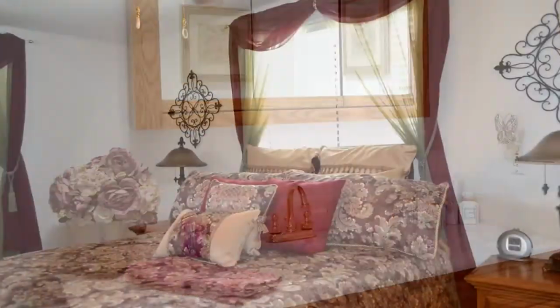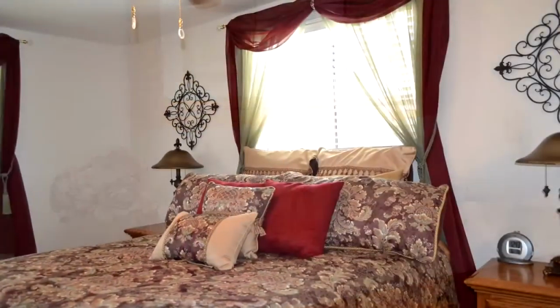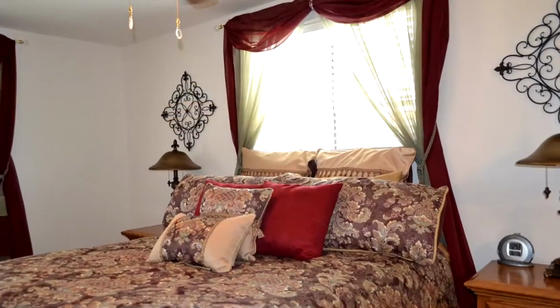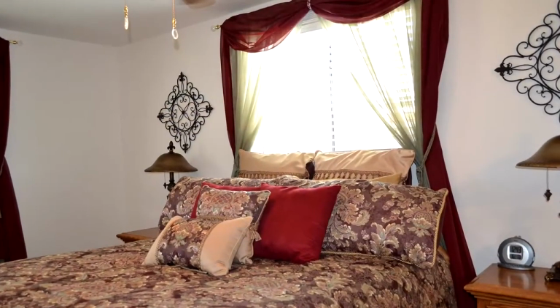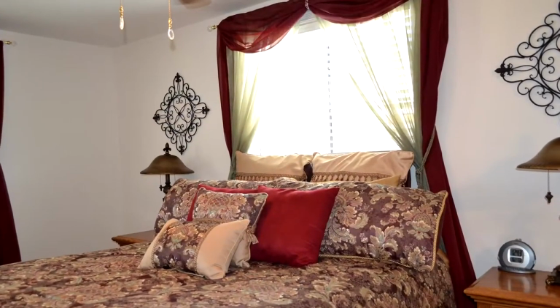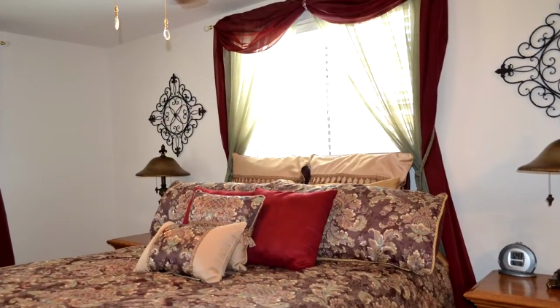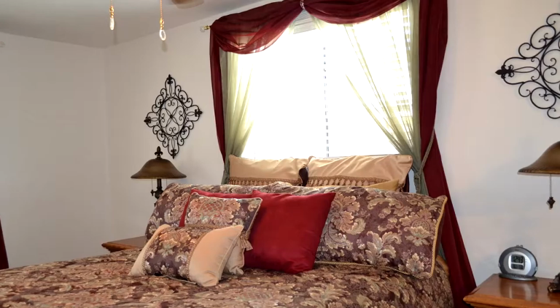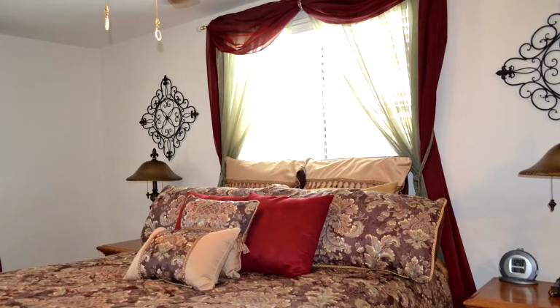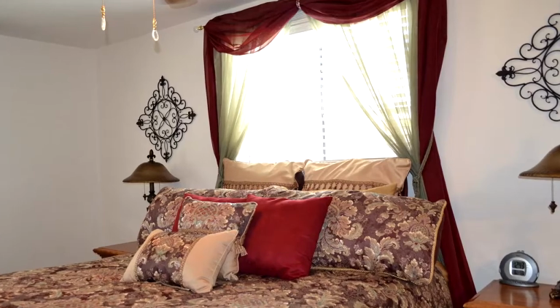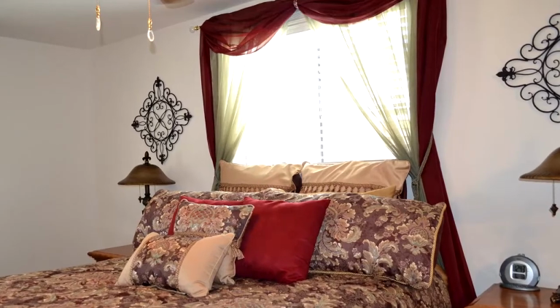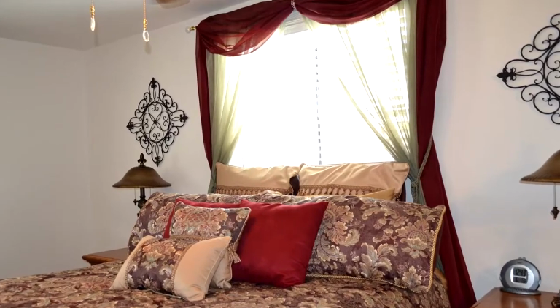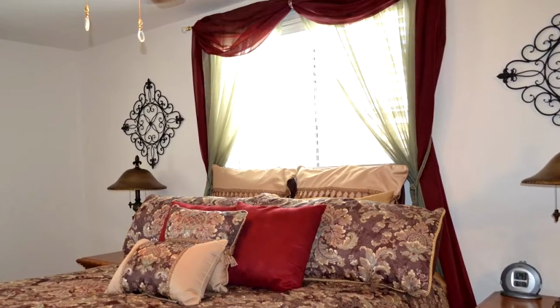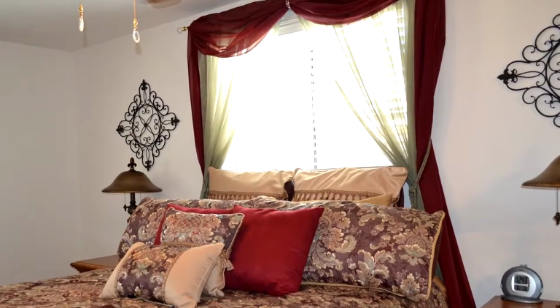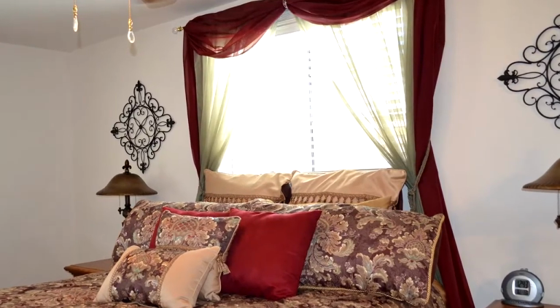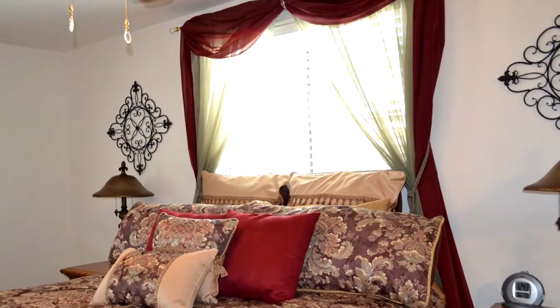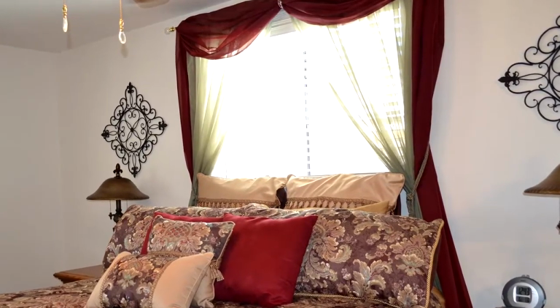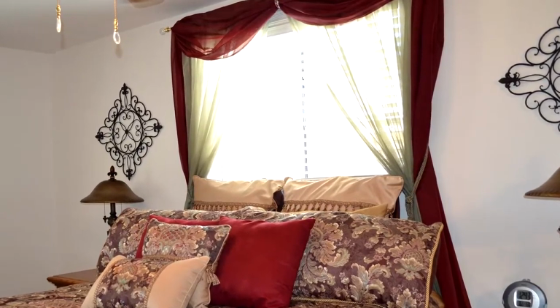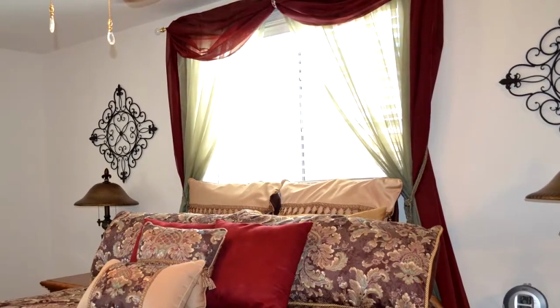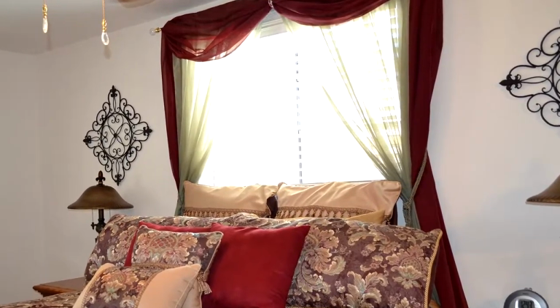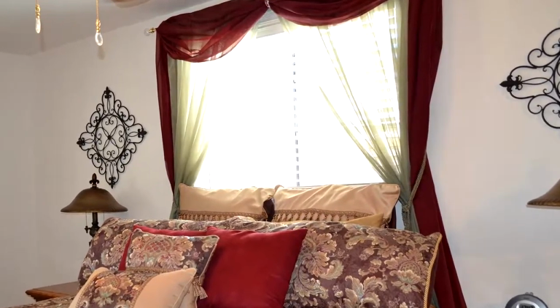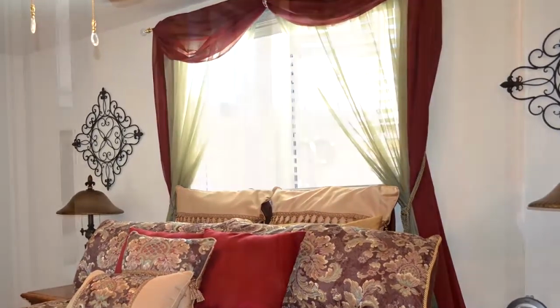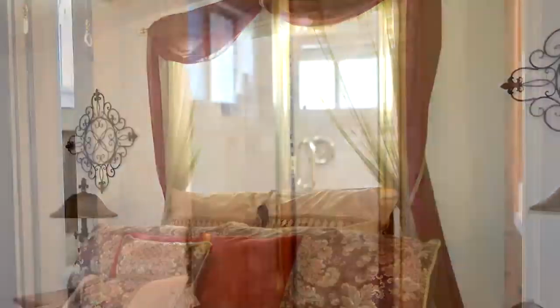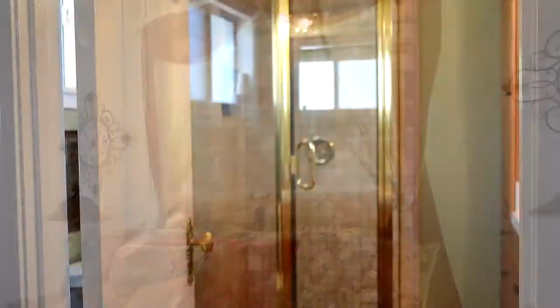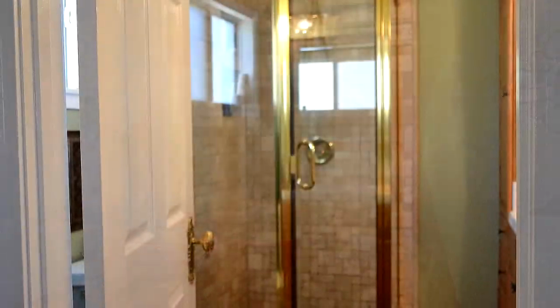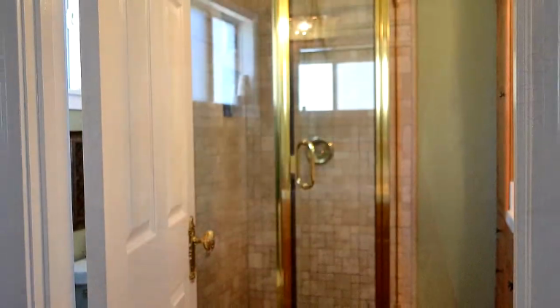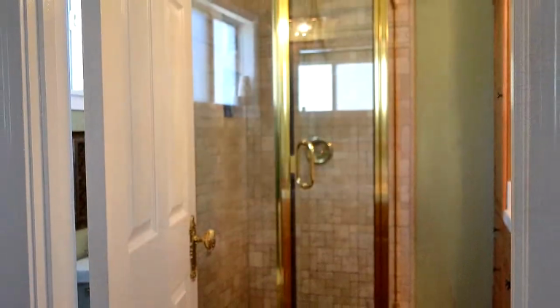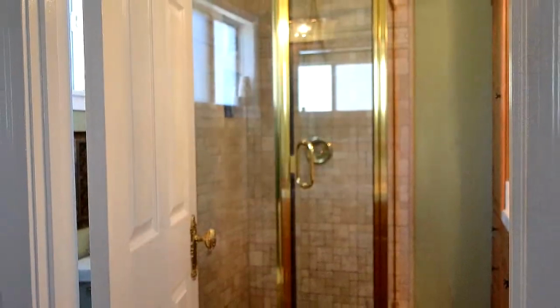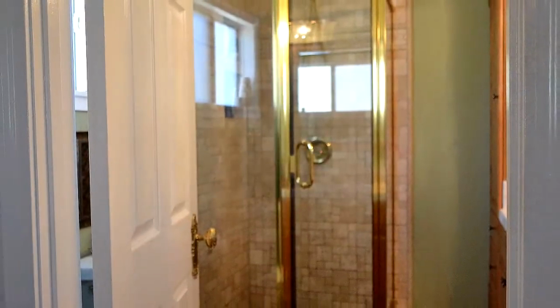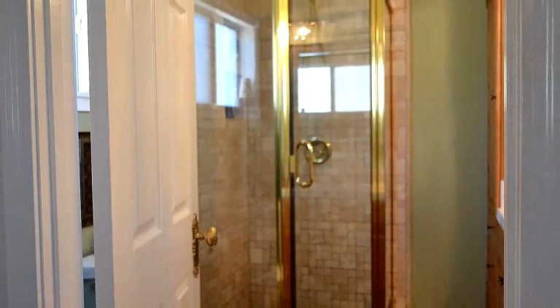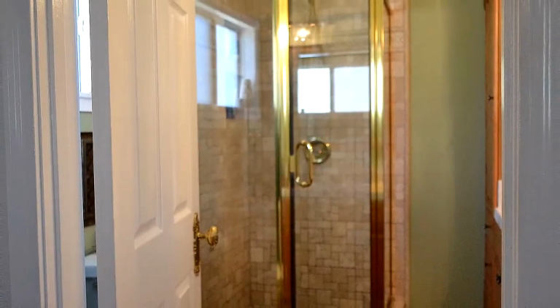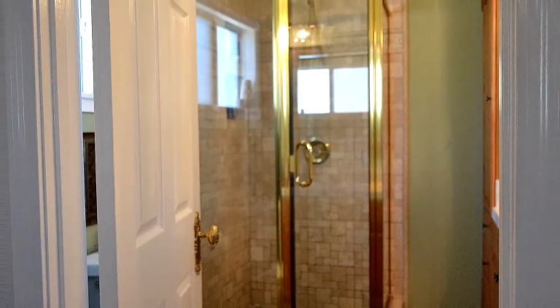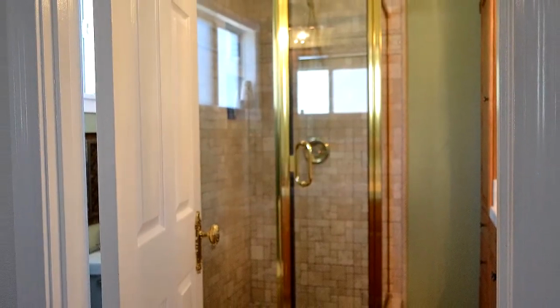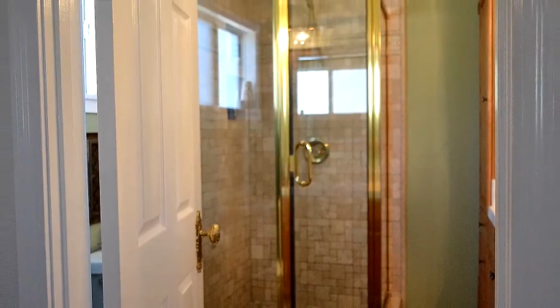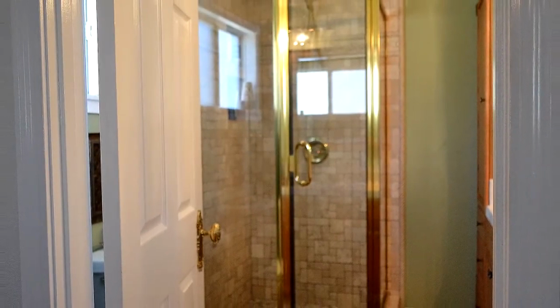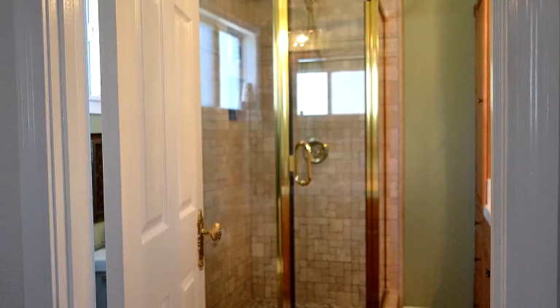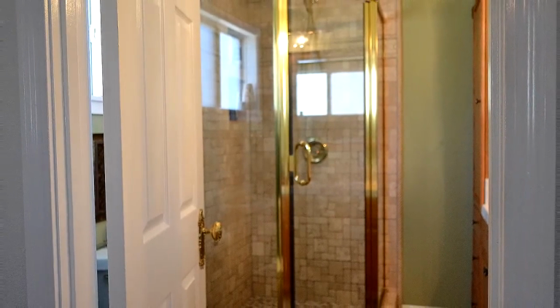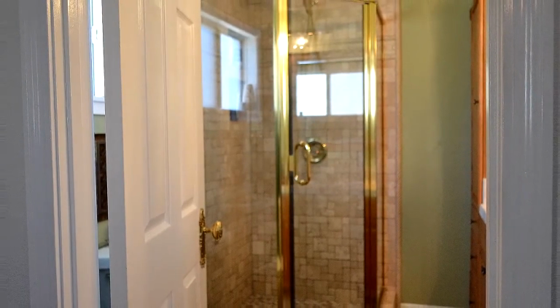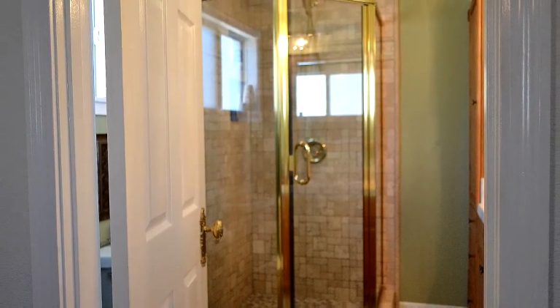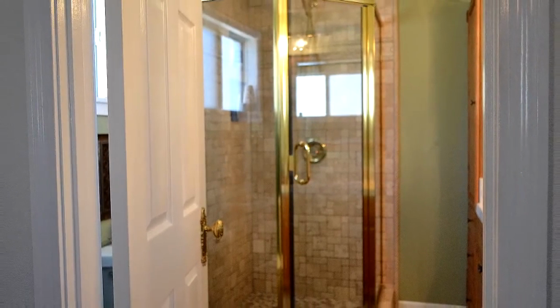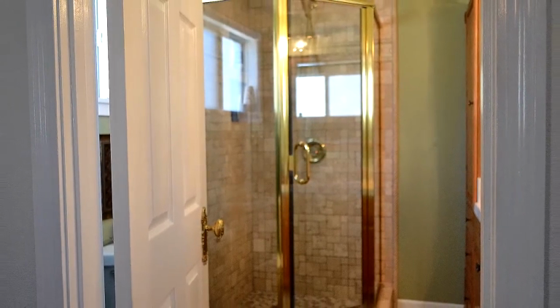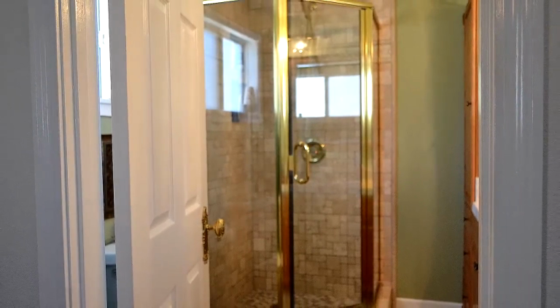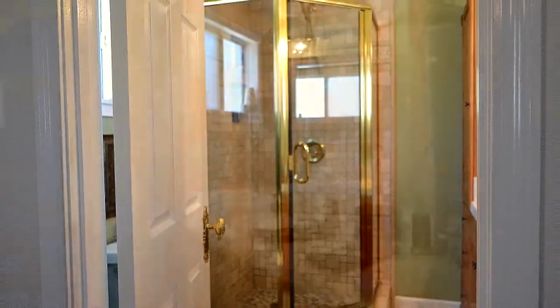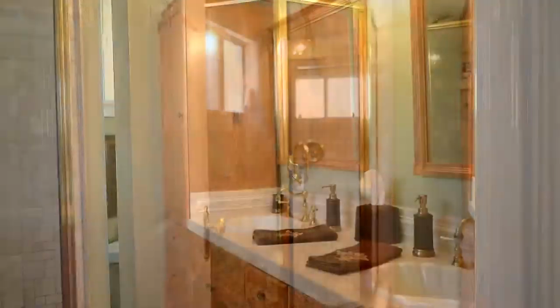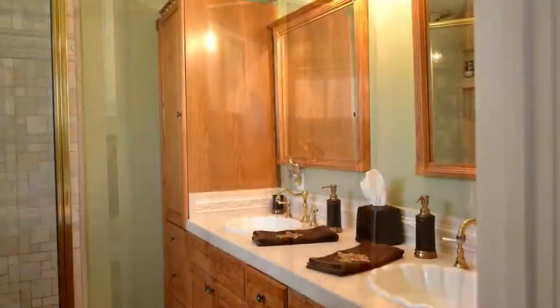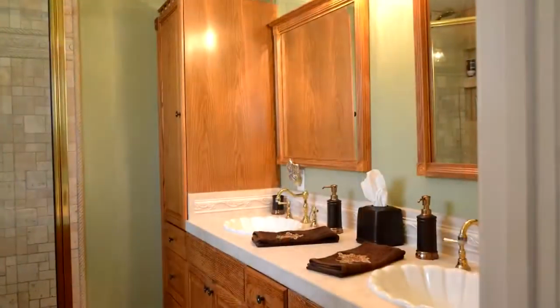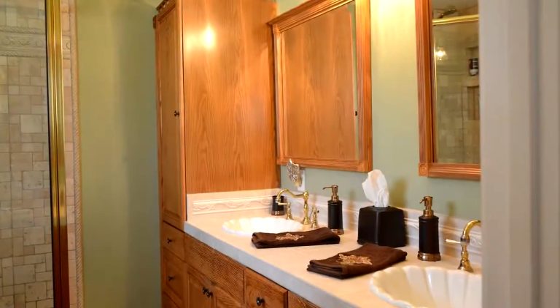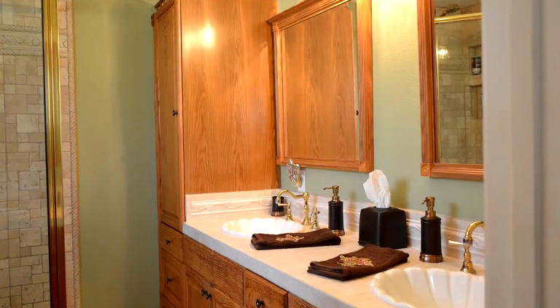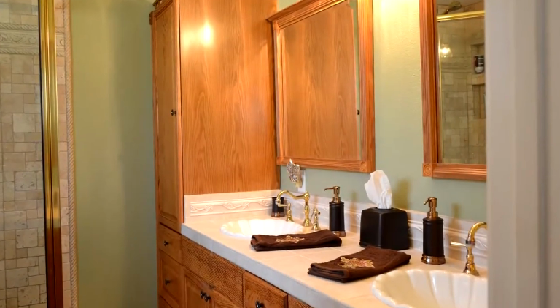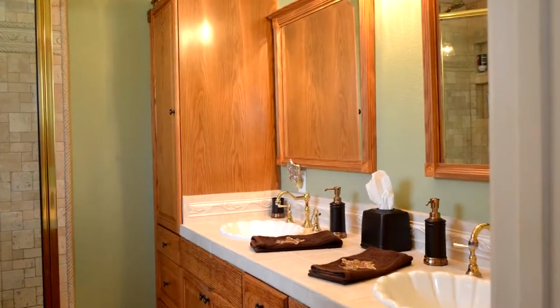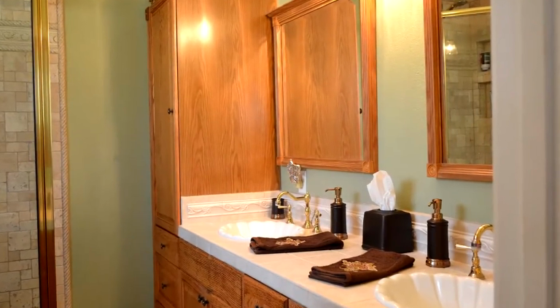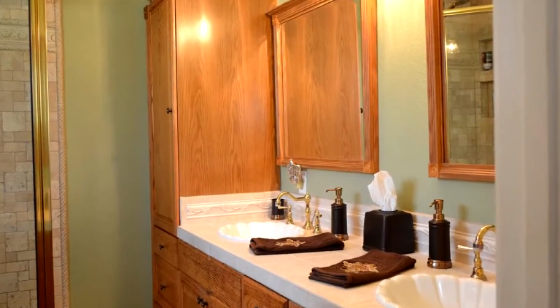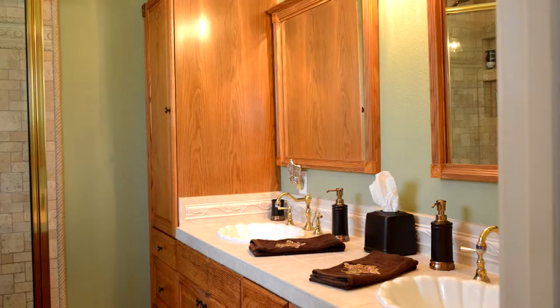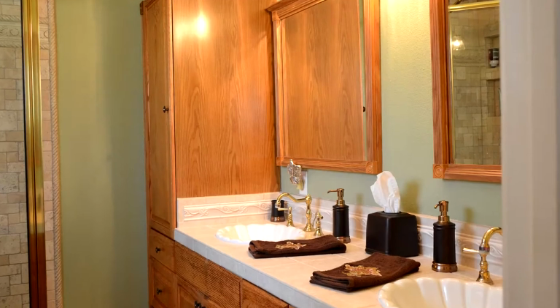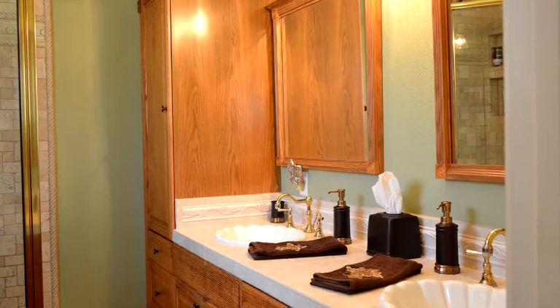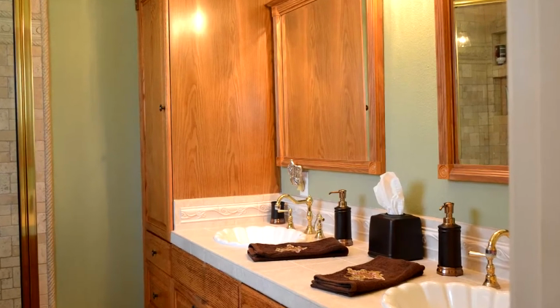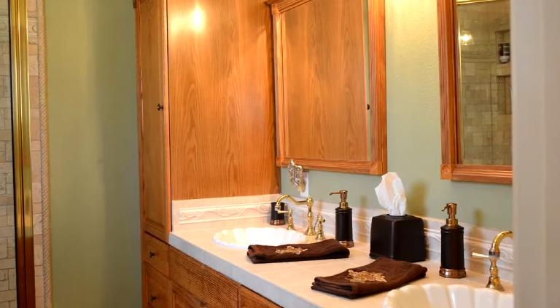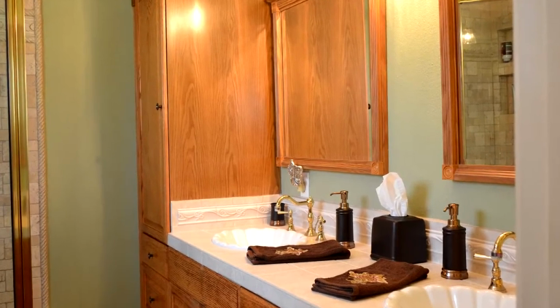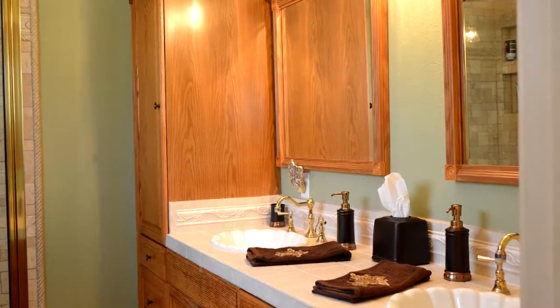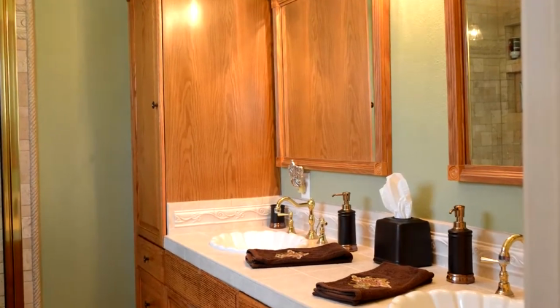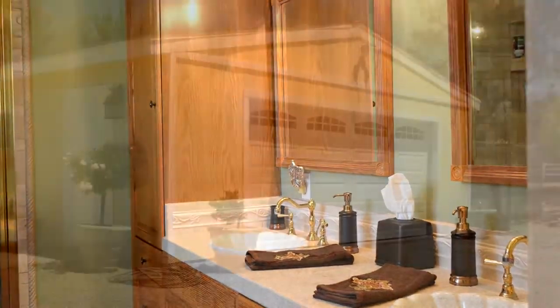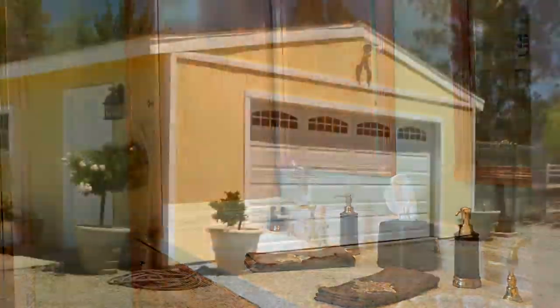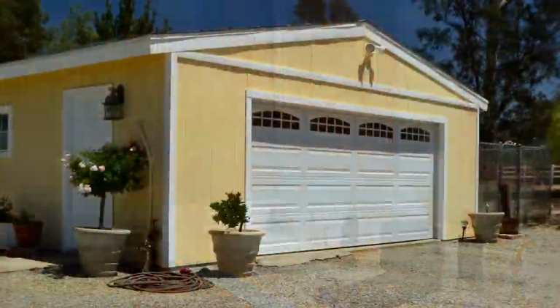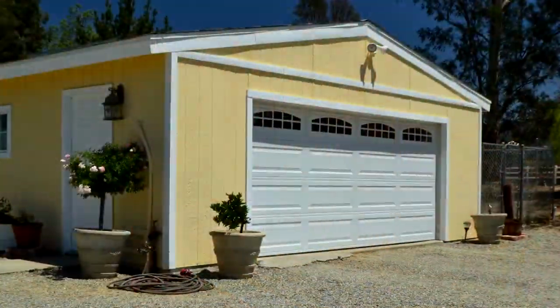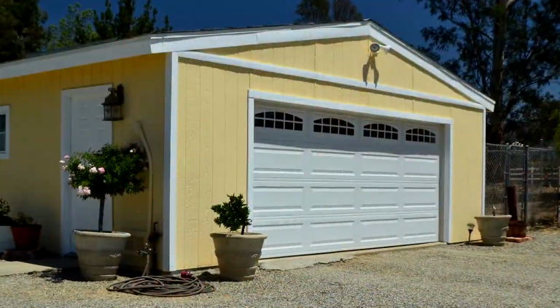The upgraded bathroom has beautiful tile walls. In fact, when I redo my bathroom, I'm going to make it look just like this.